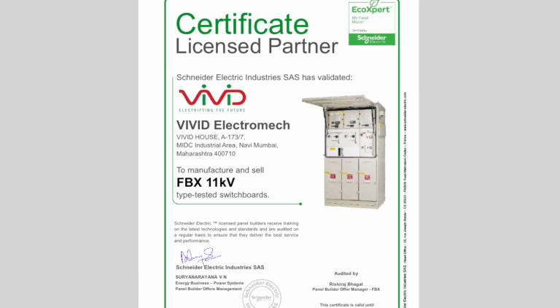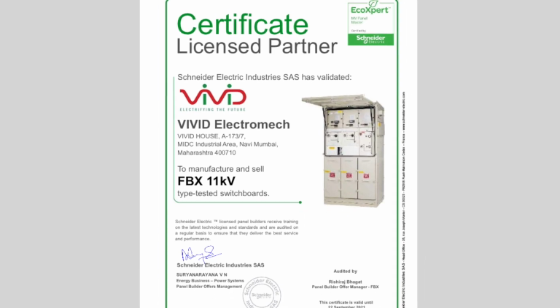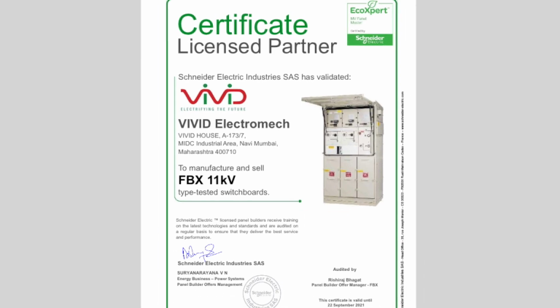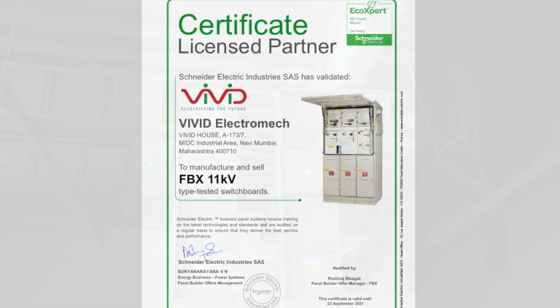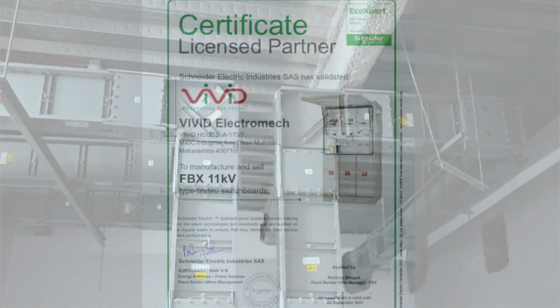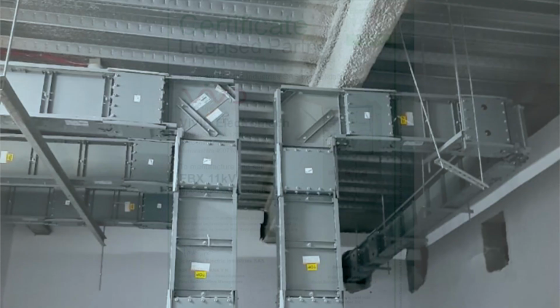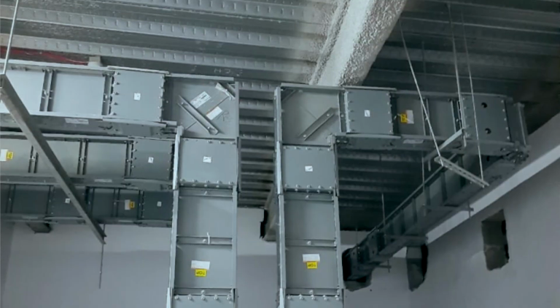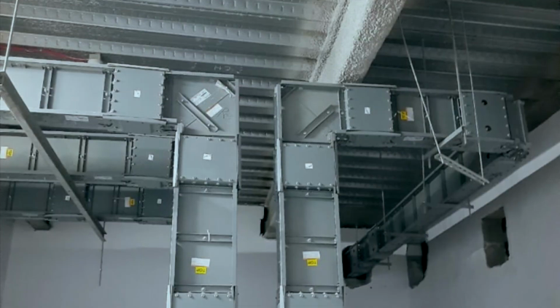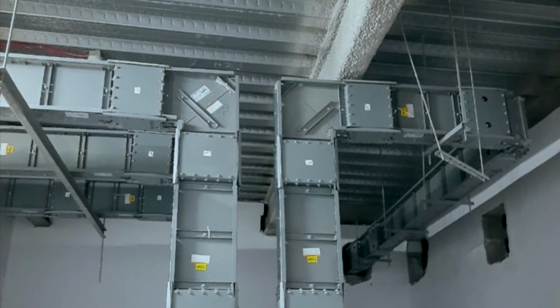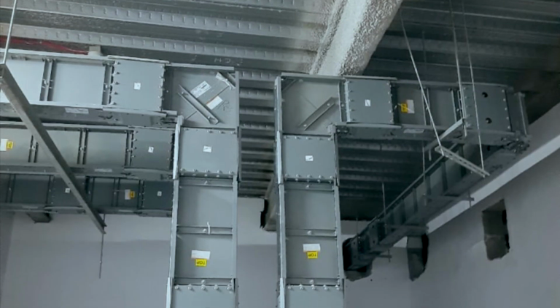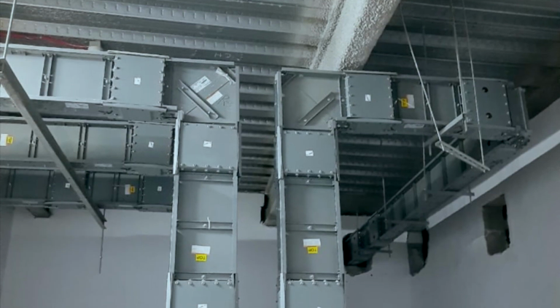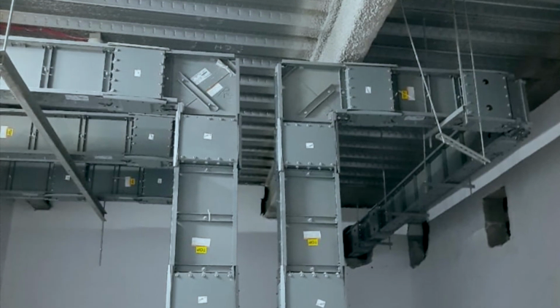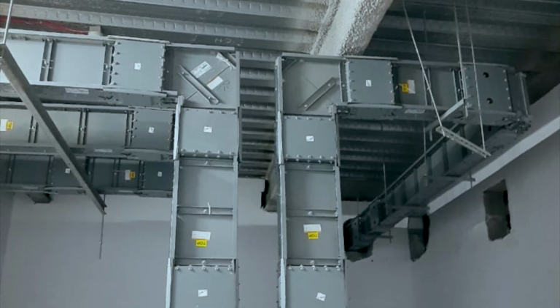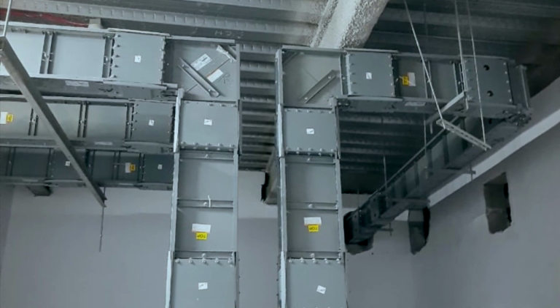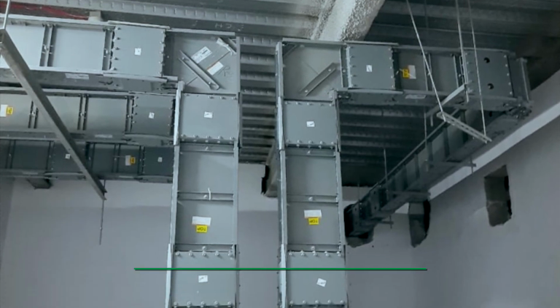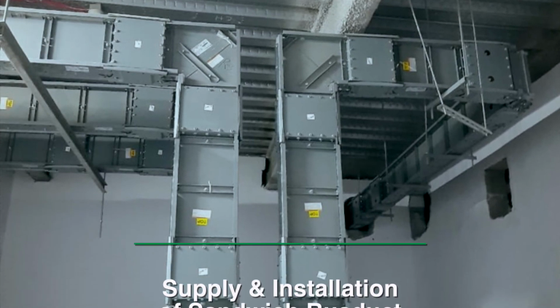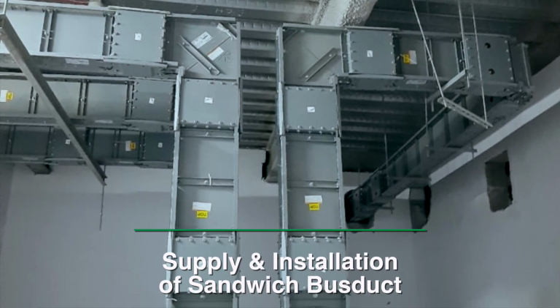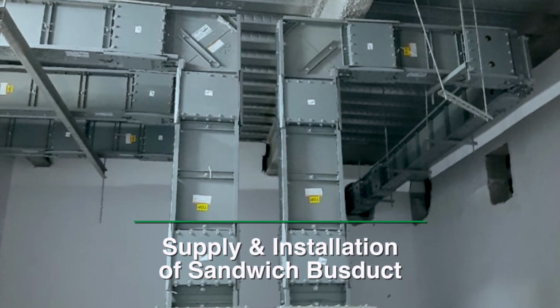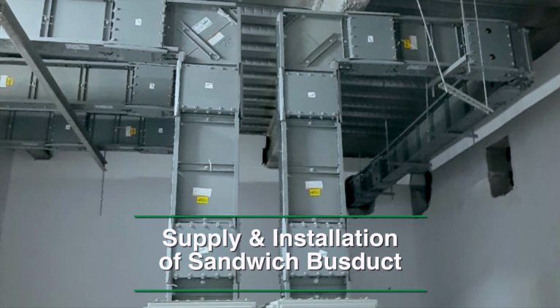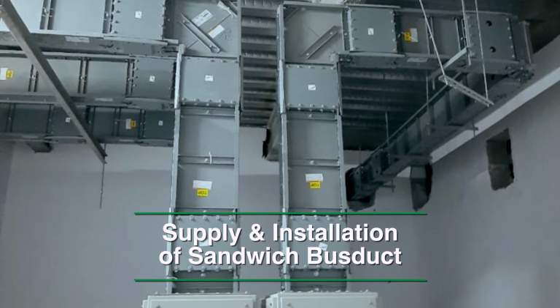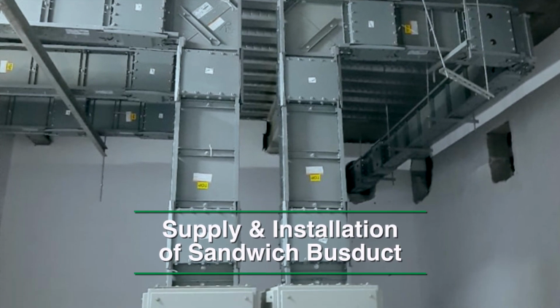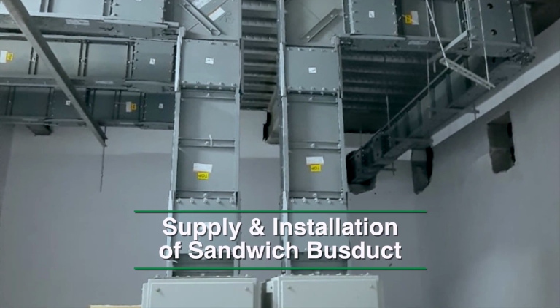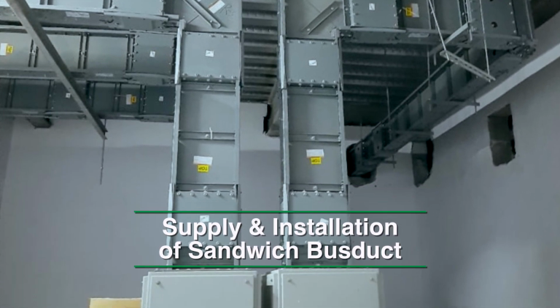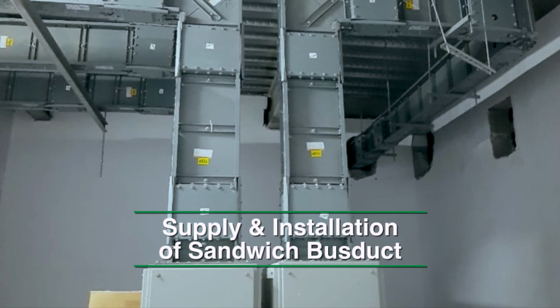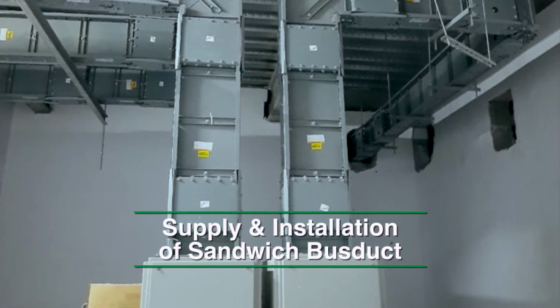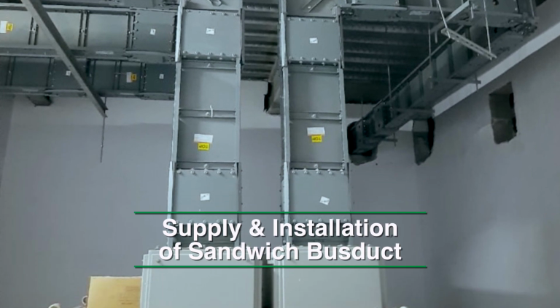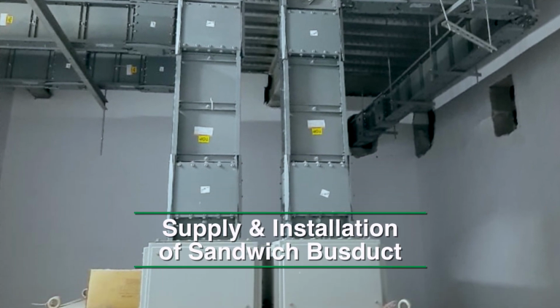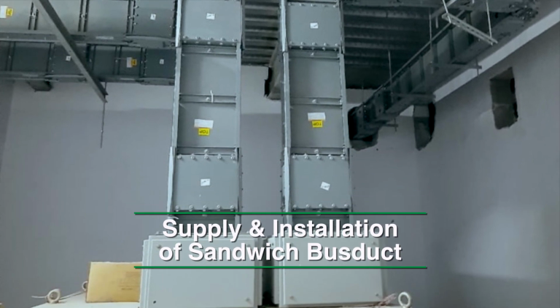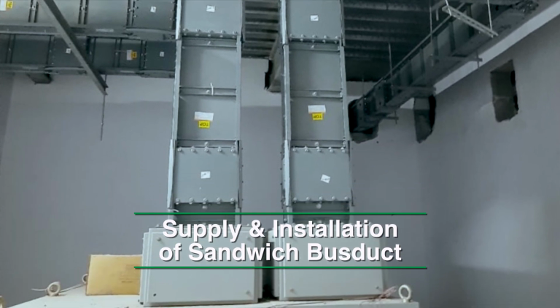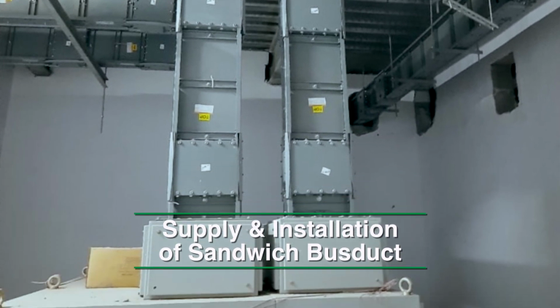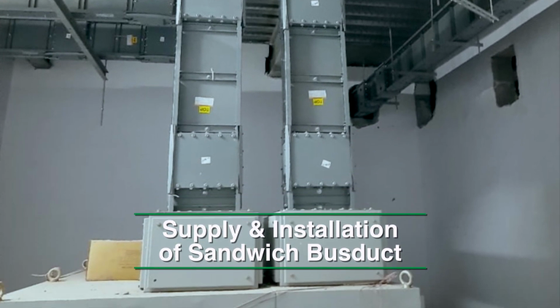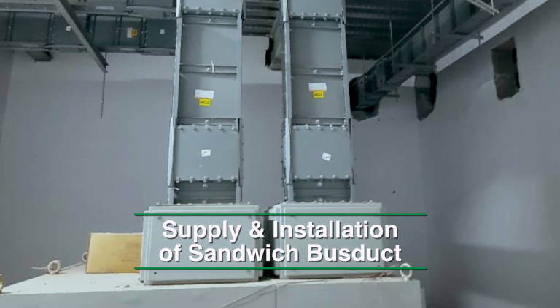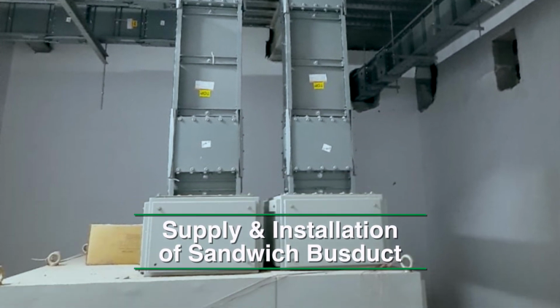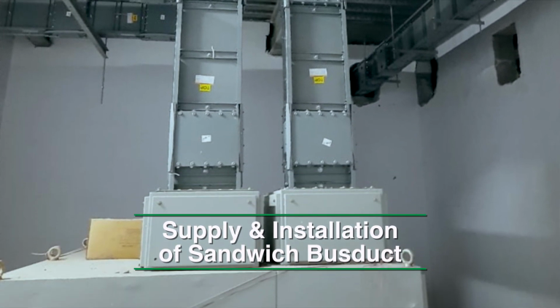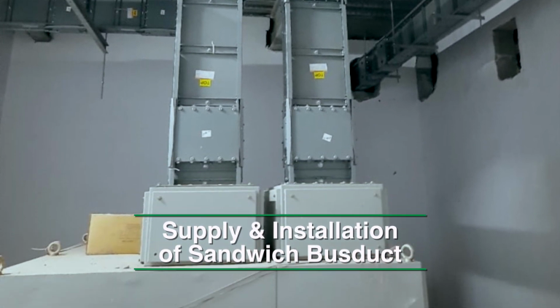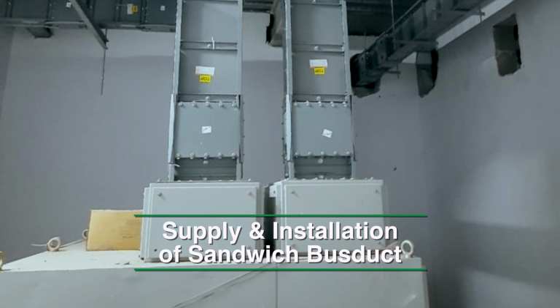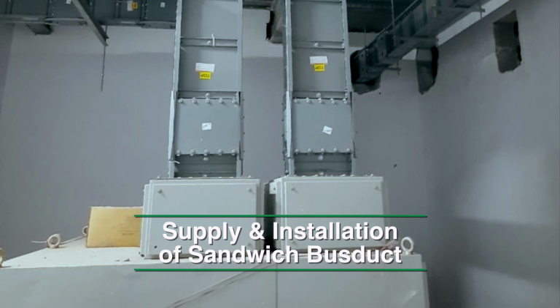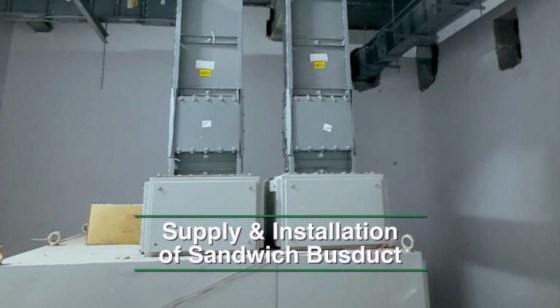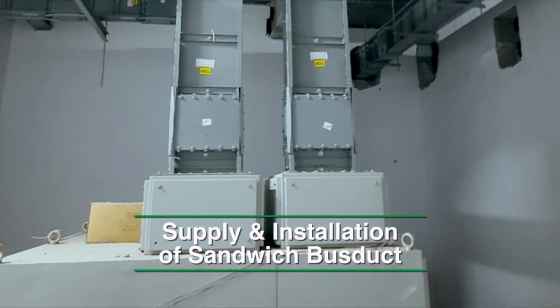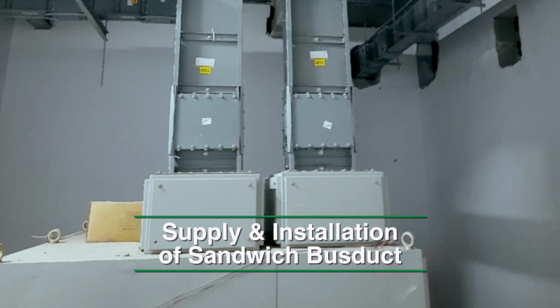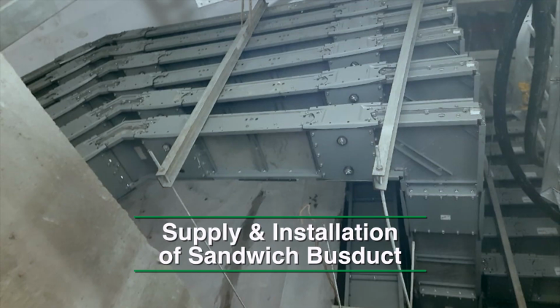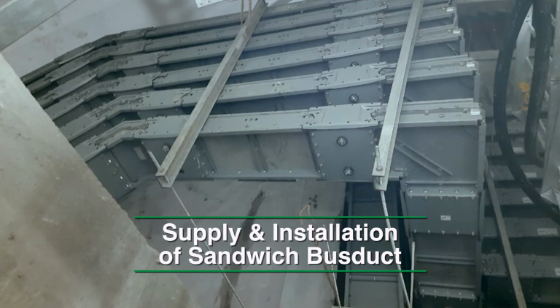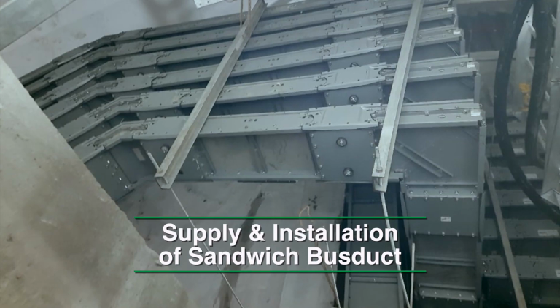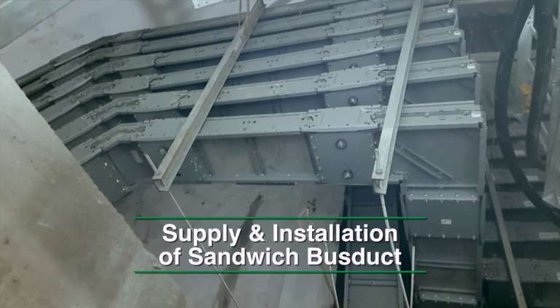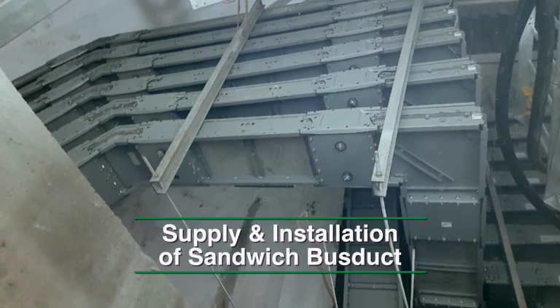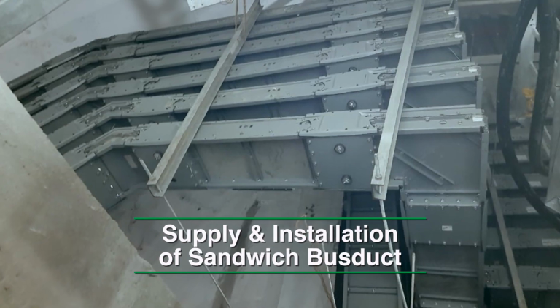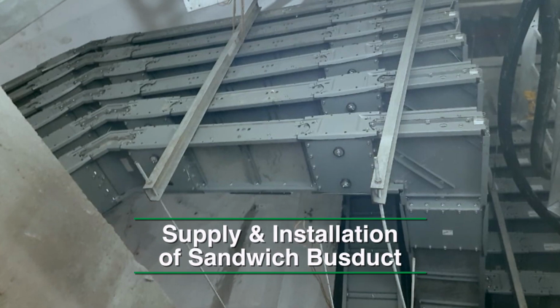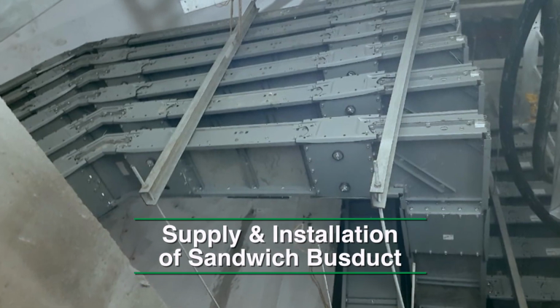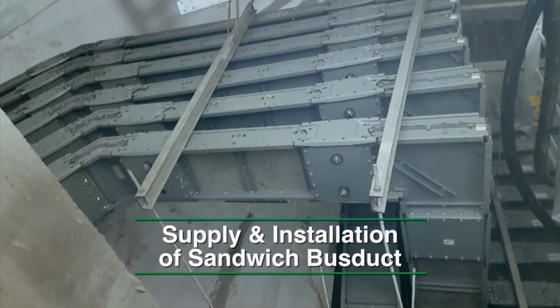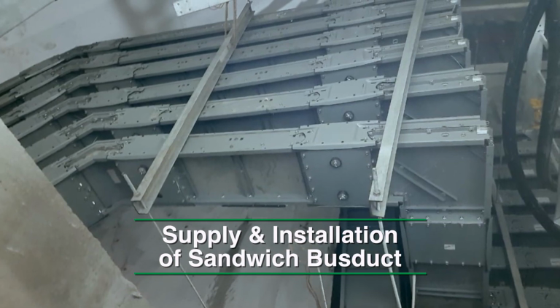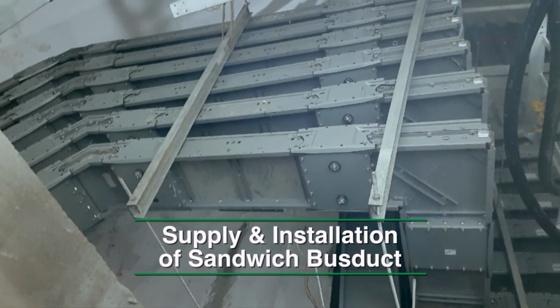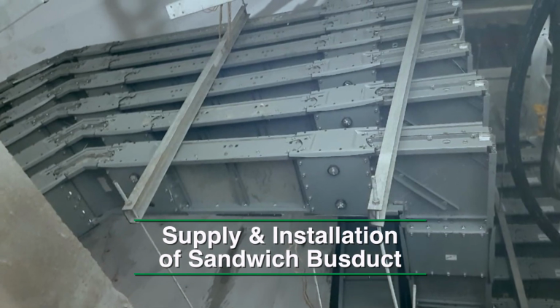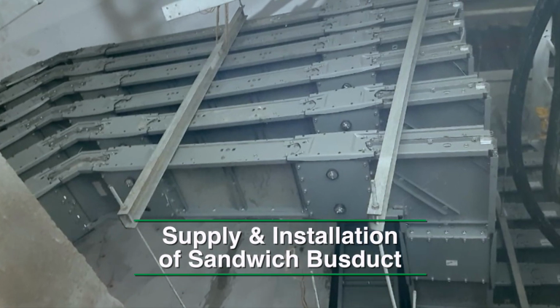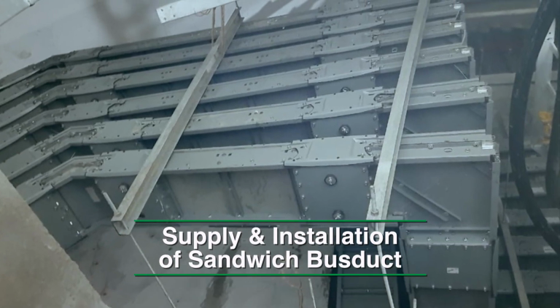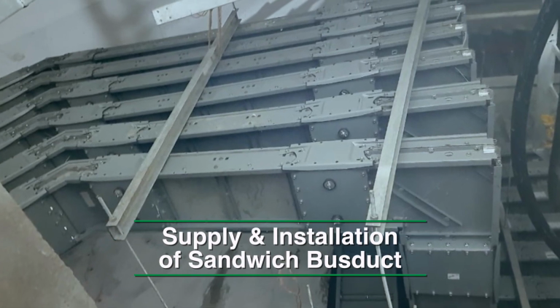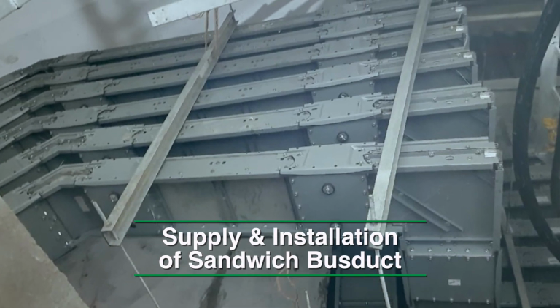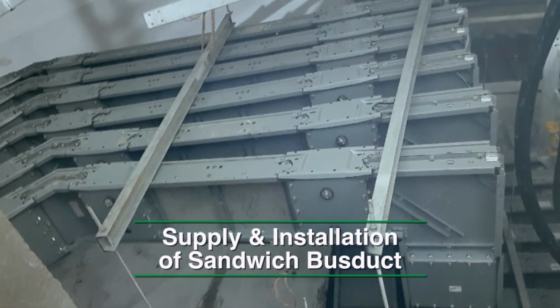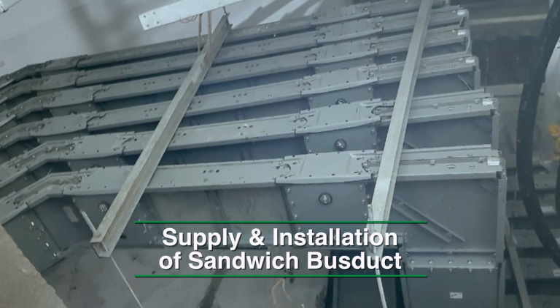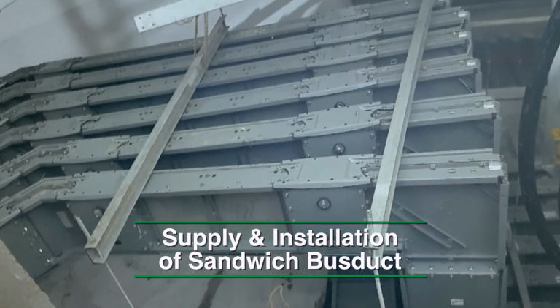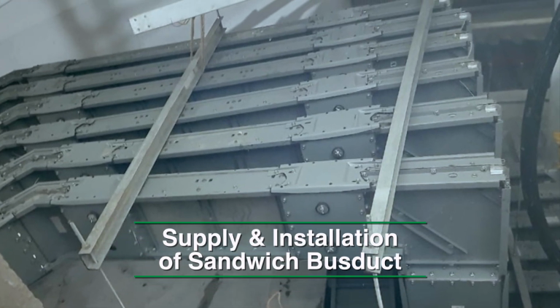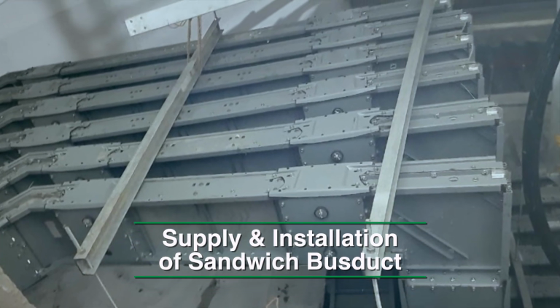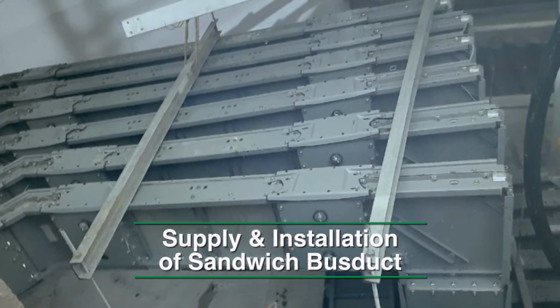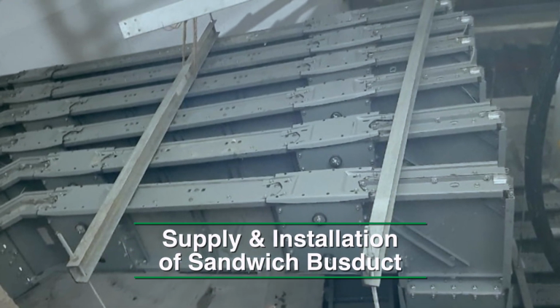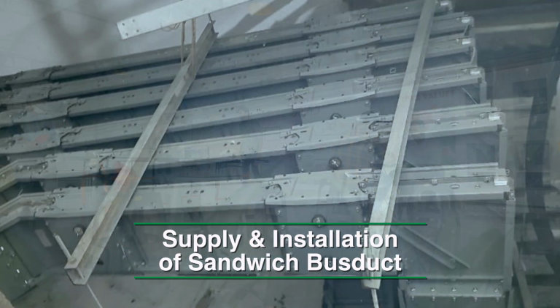To complete the basket, our in-house design and installation team is fully equipped to supply and install sandwich bus ducts.